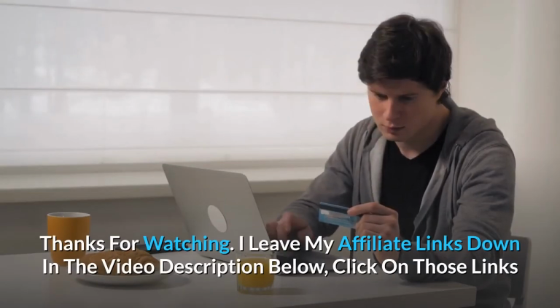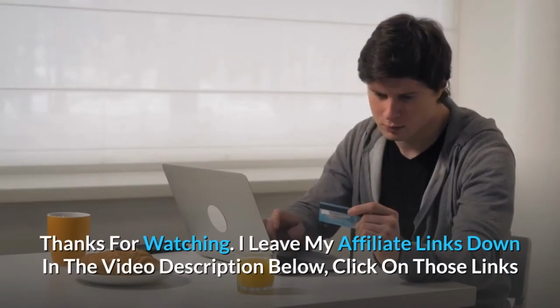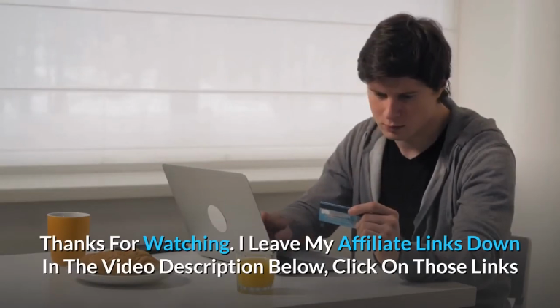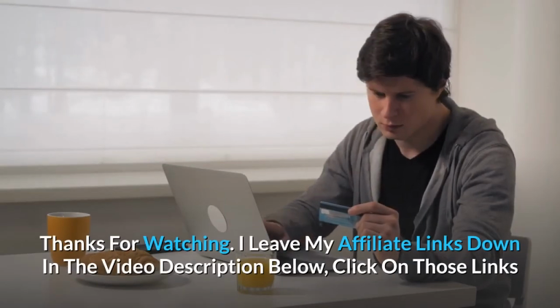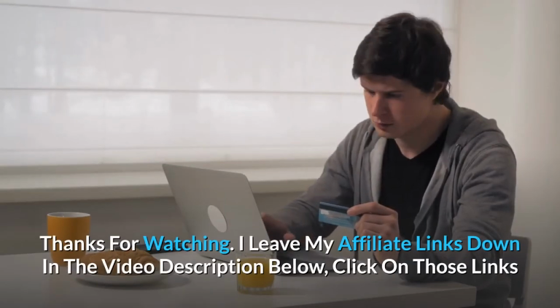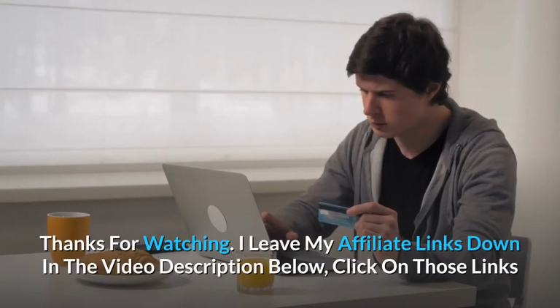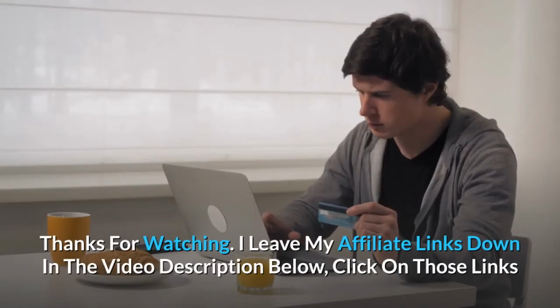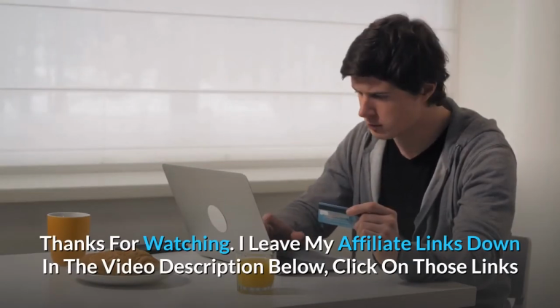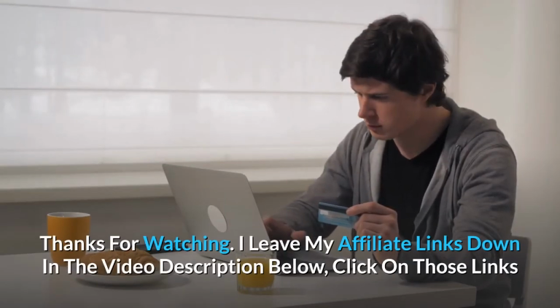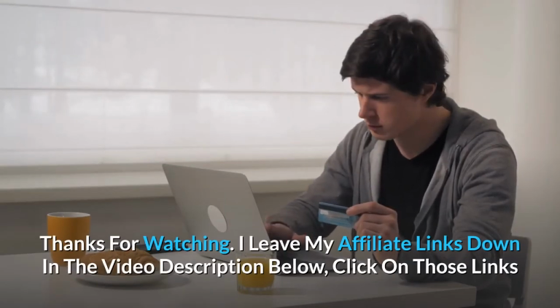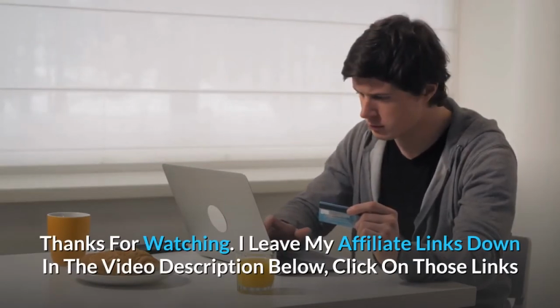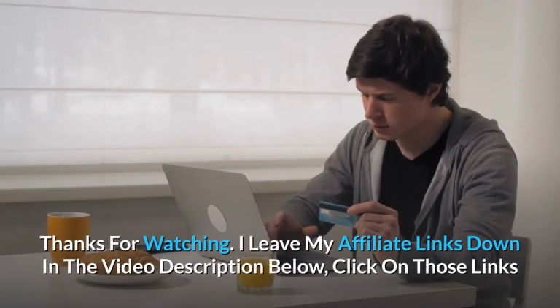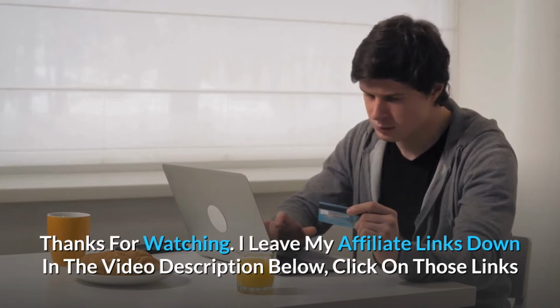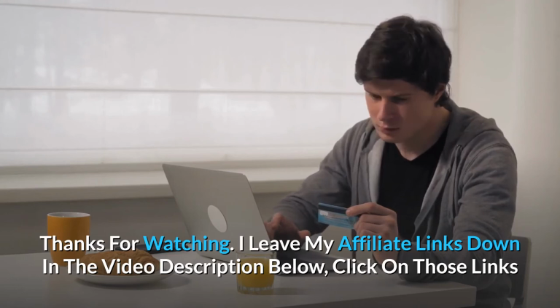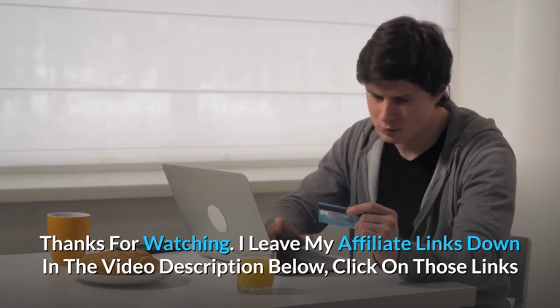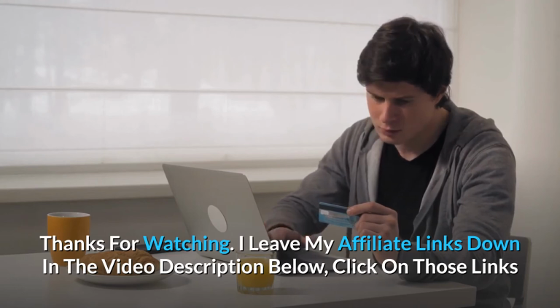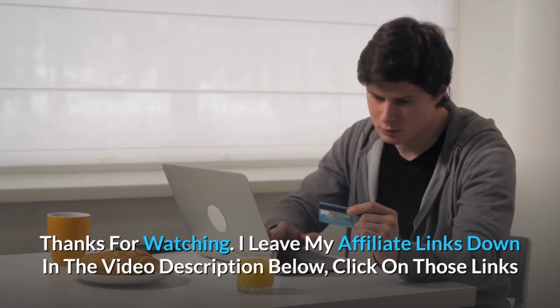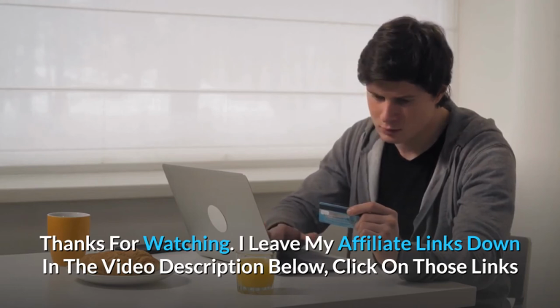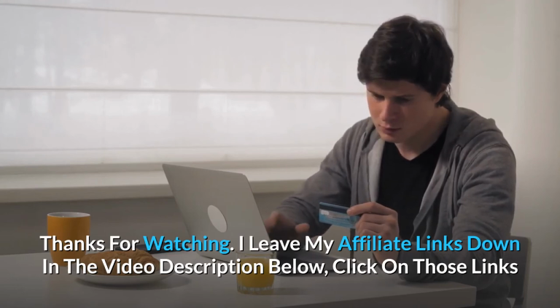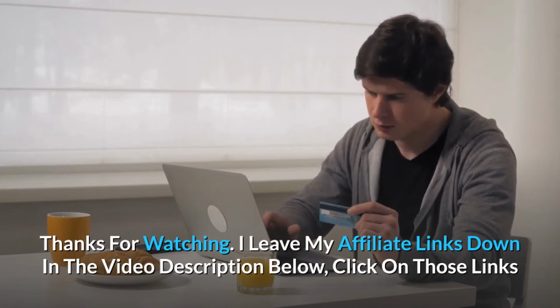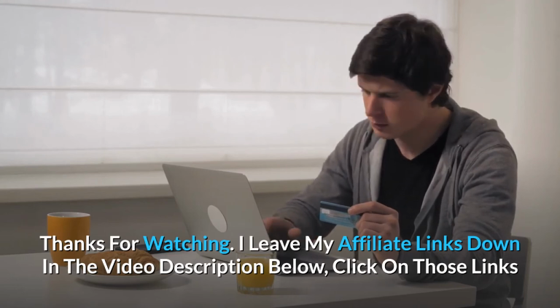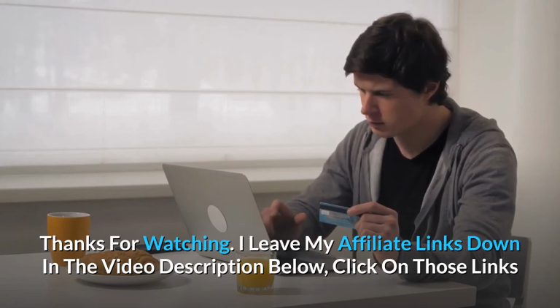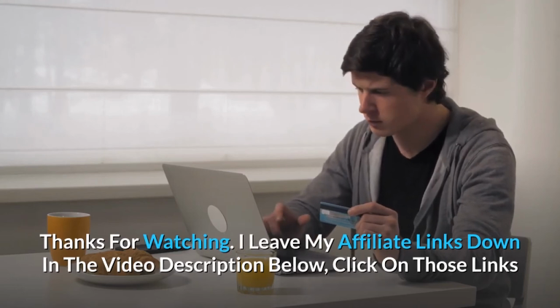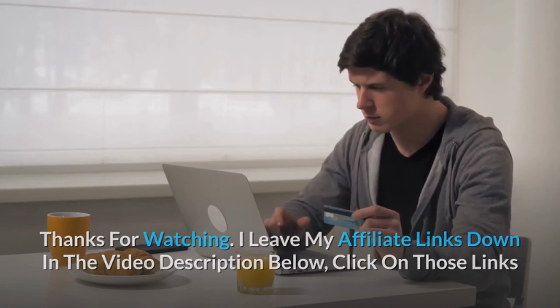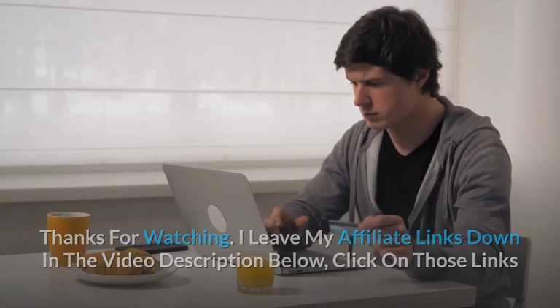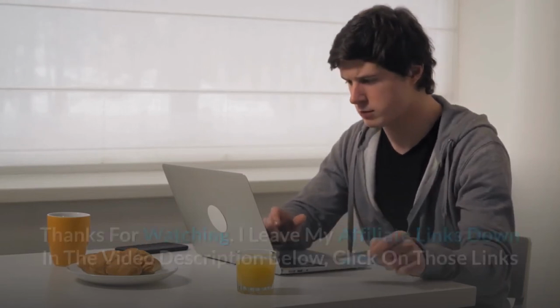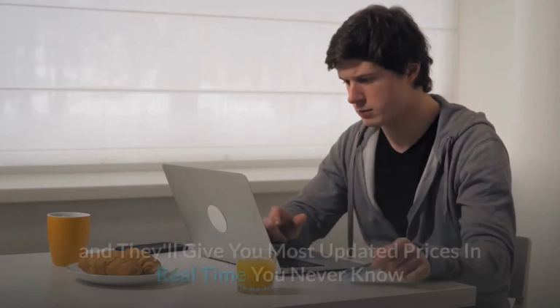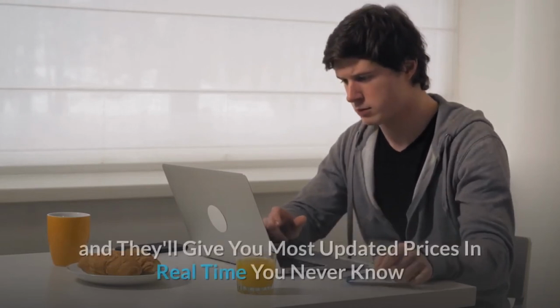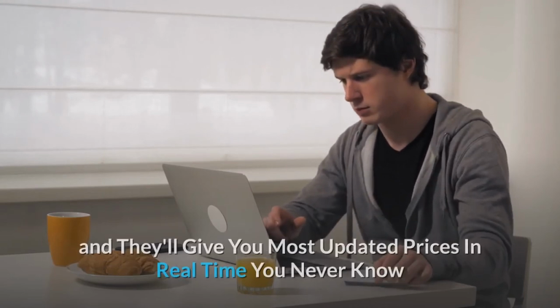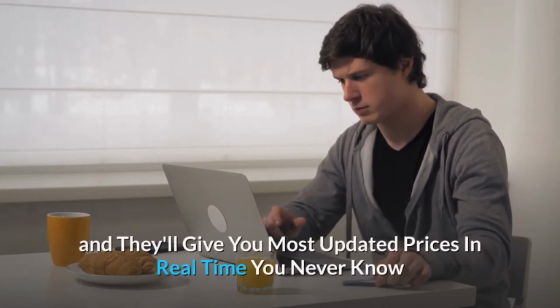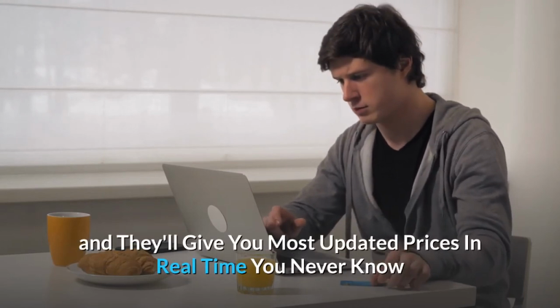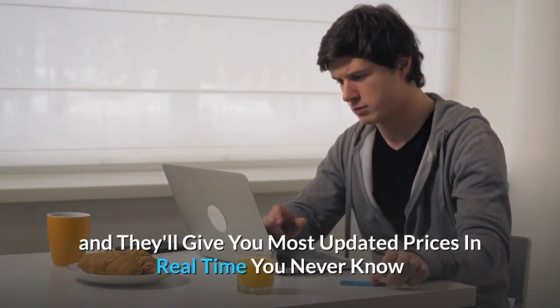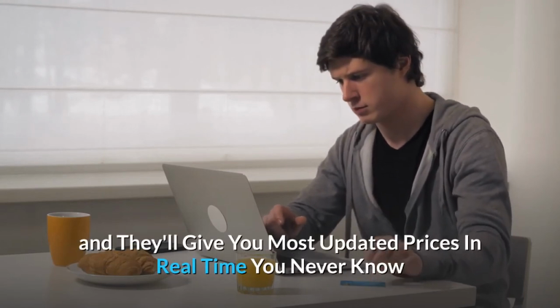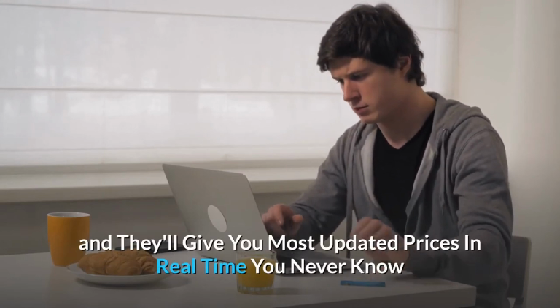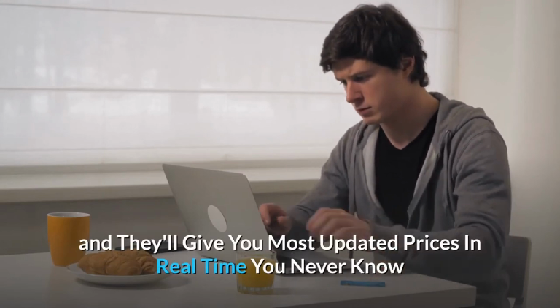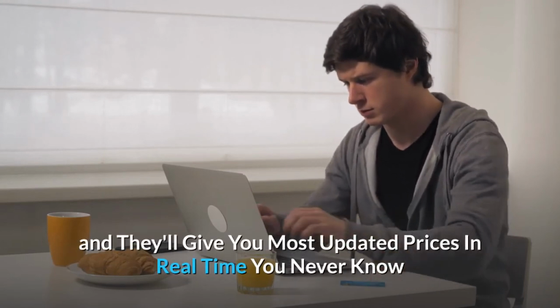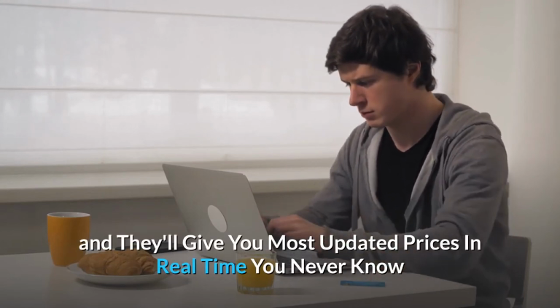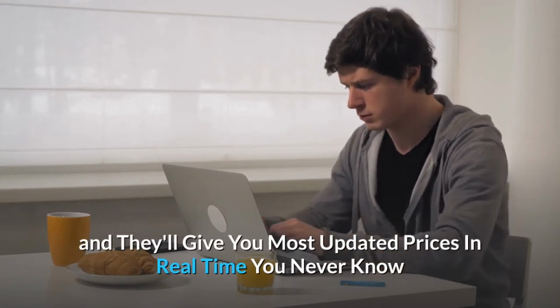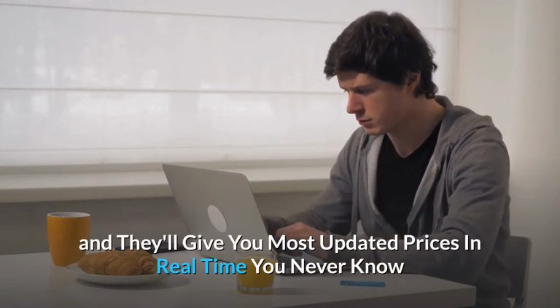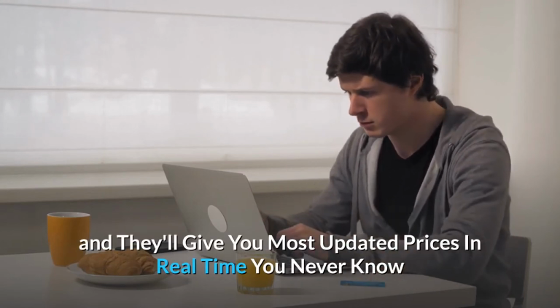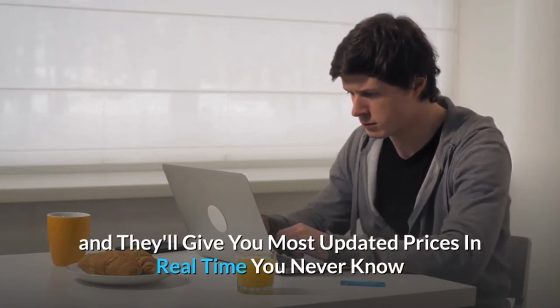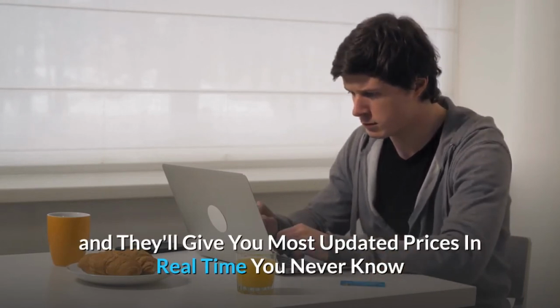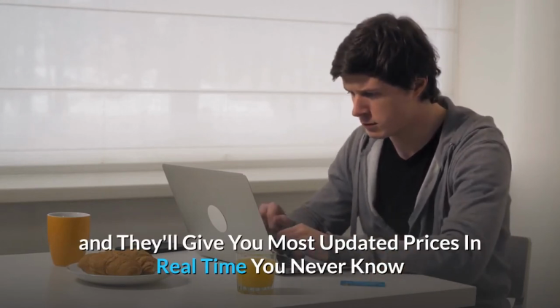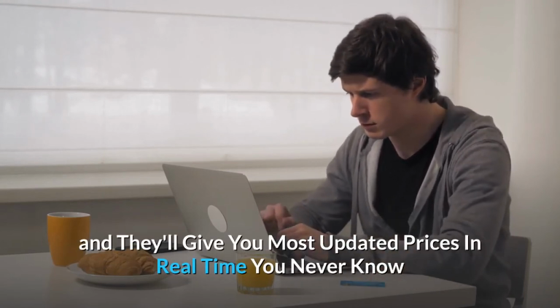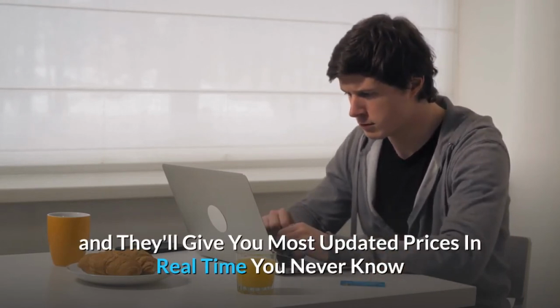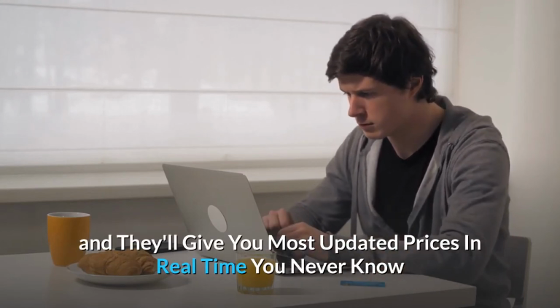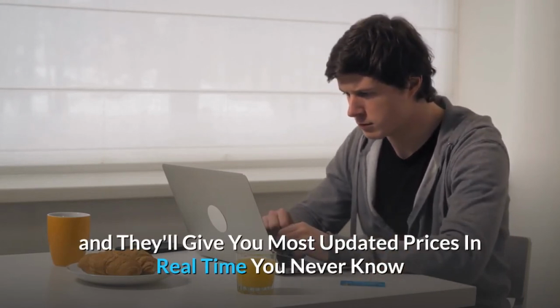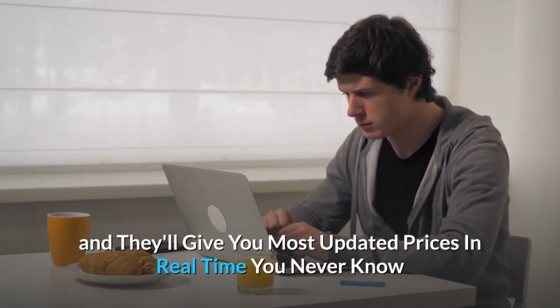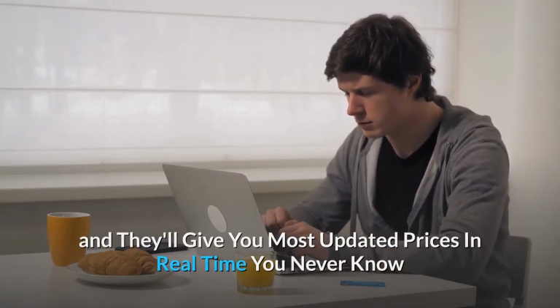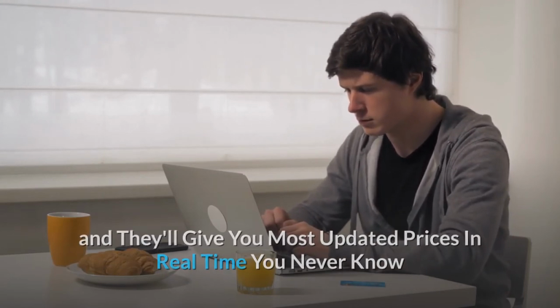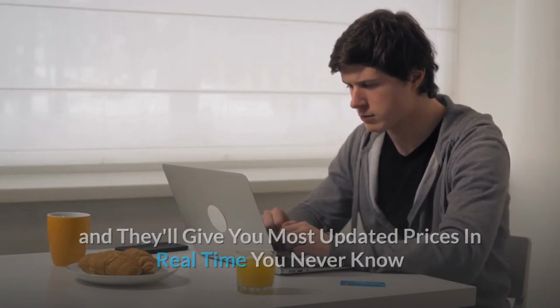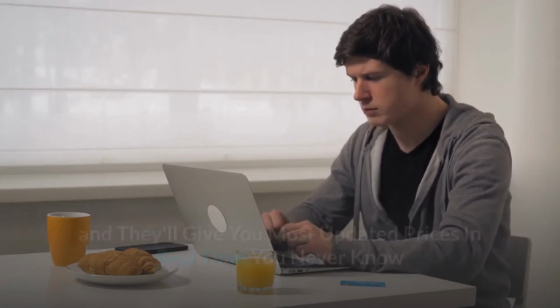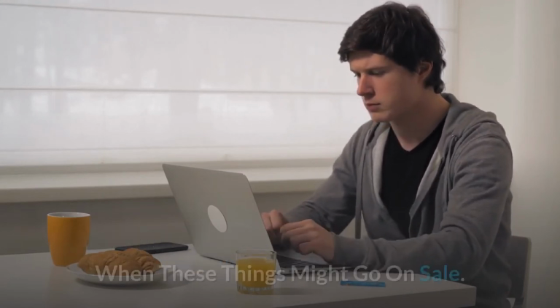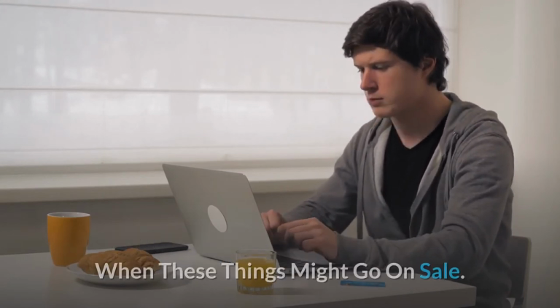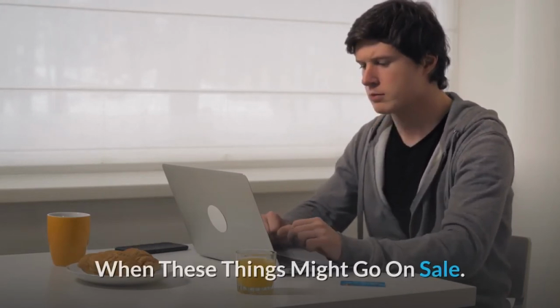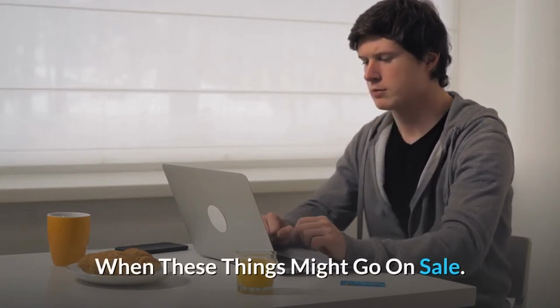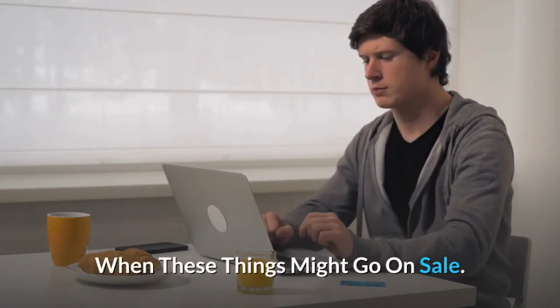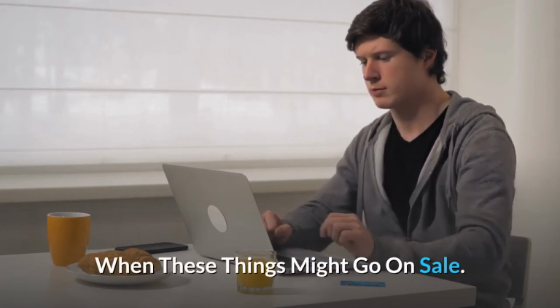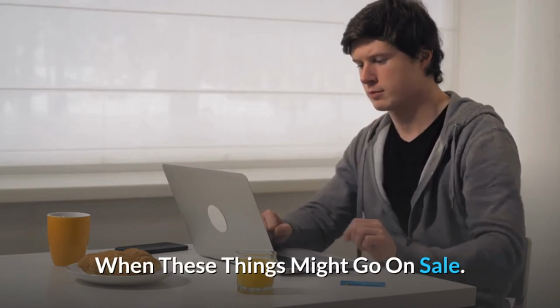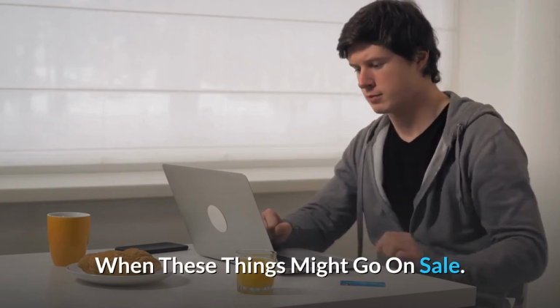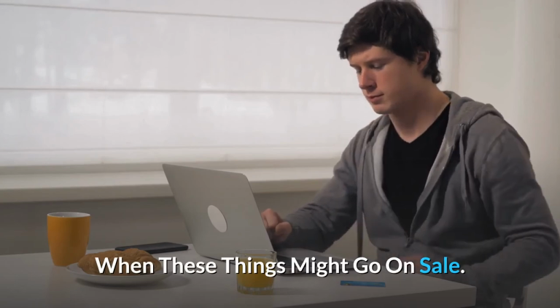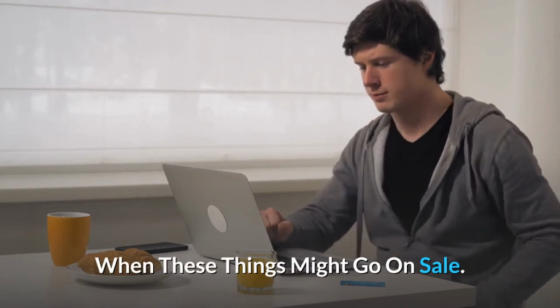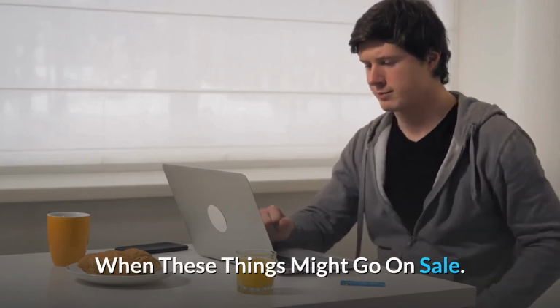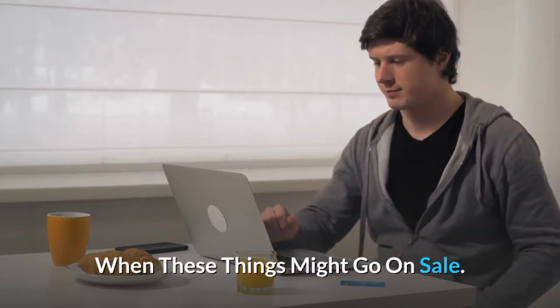Thanks for watching. Affiliate links are down in the video description below — click those links for the most updated prices in real time. You never know when these things might go on sale.